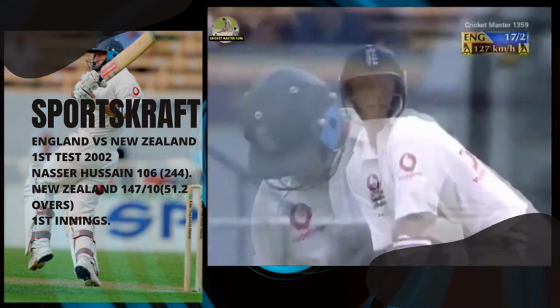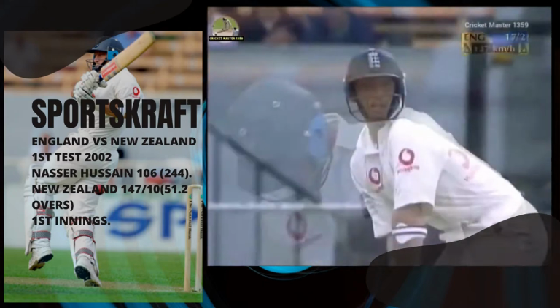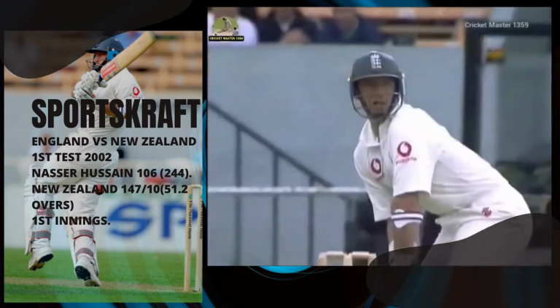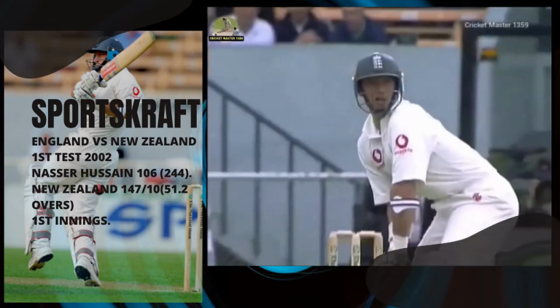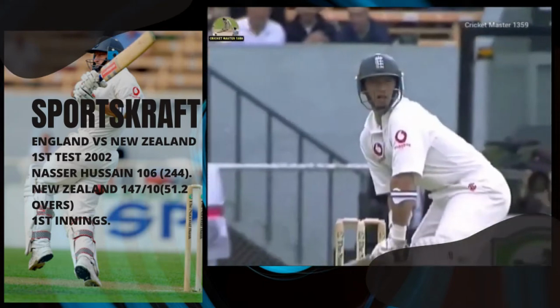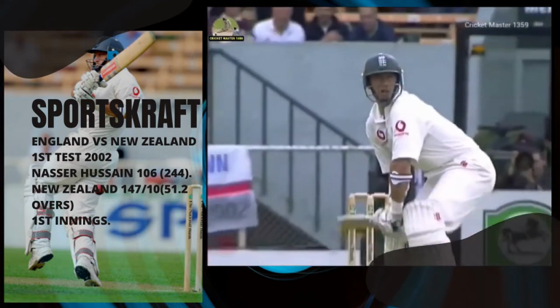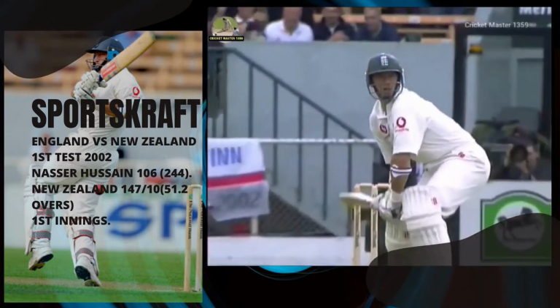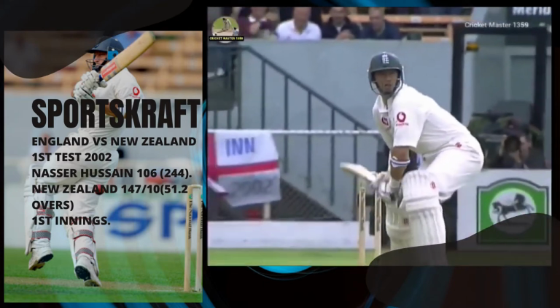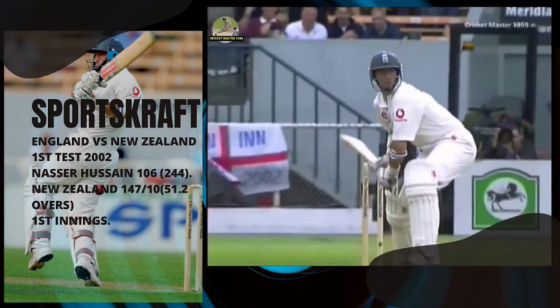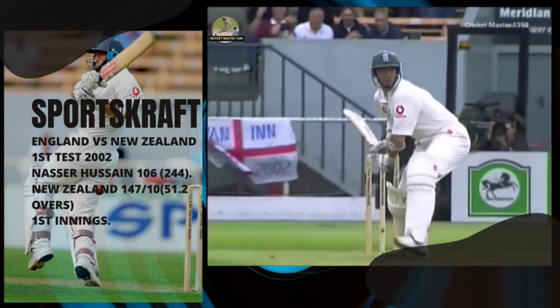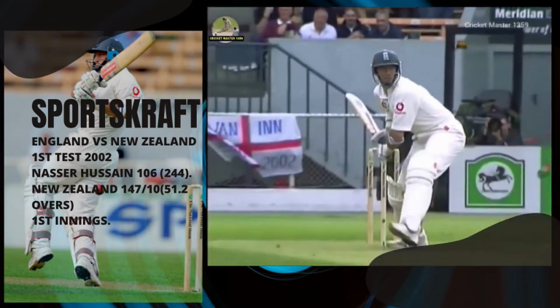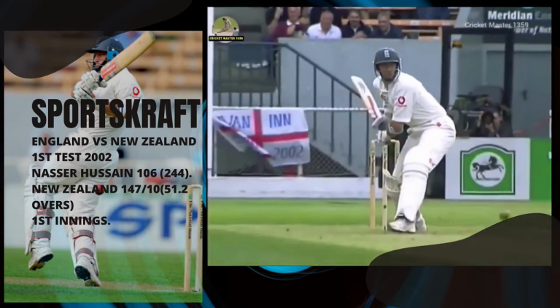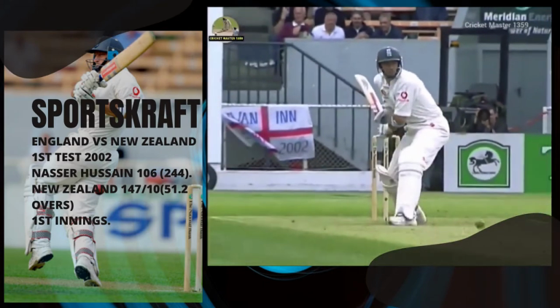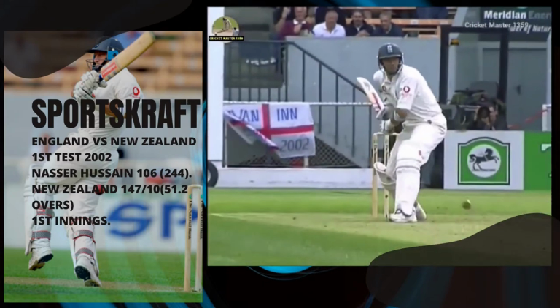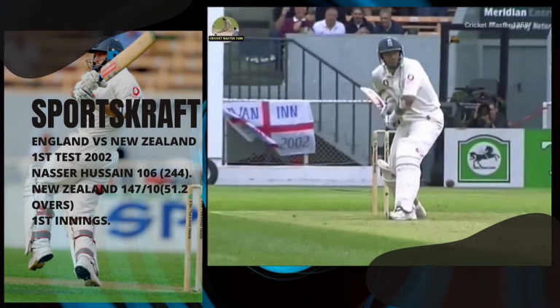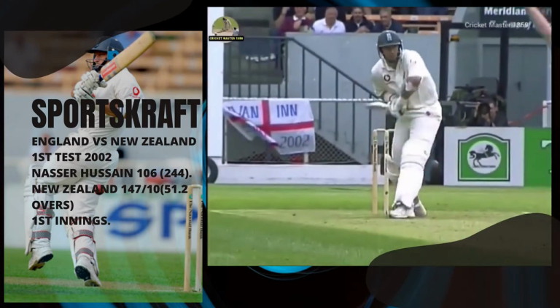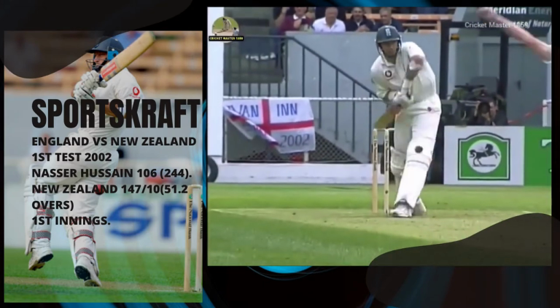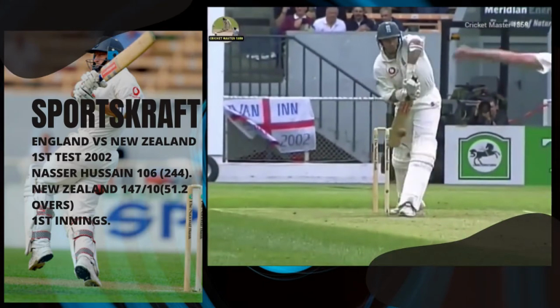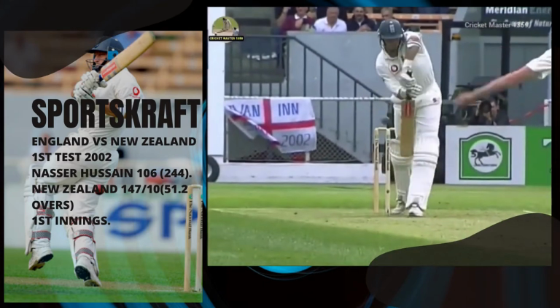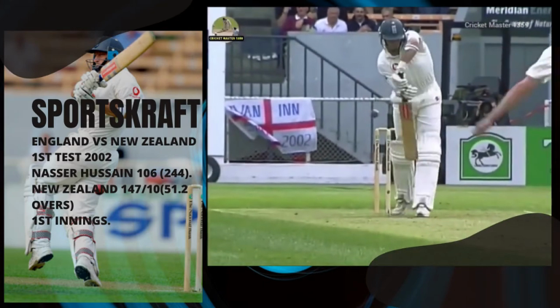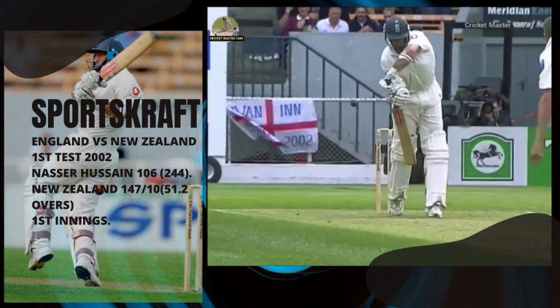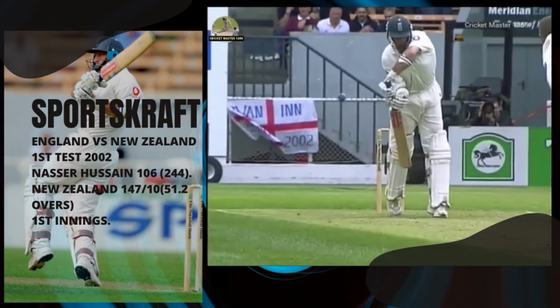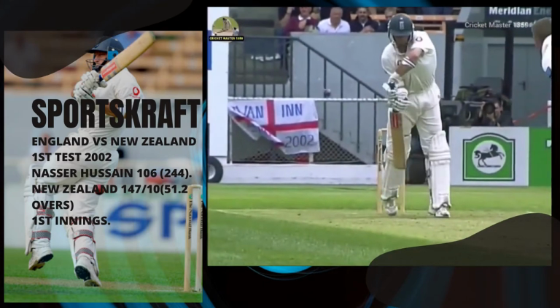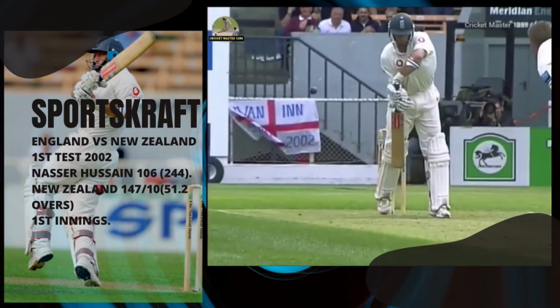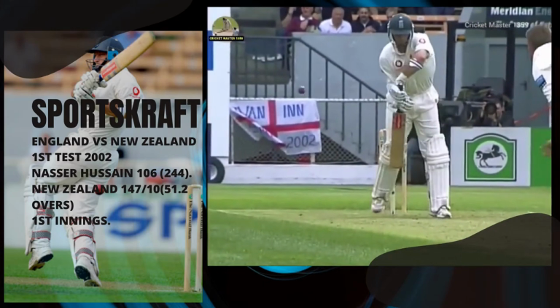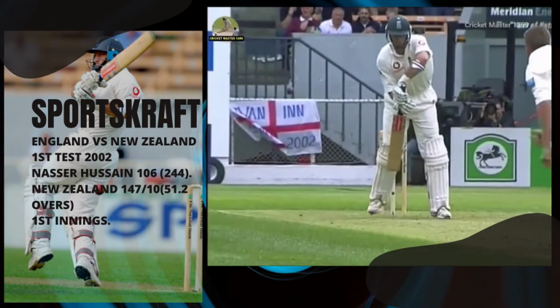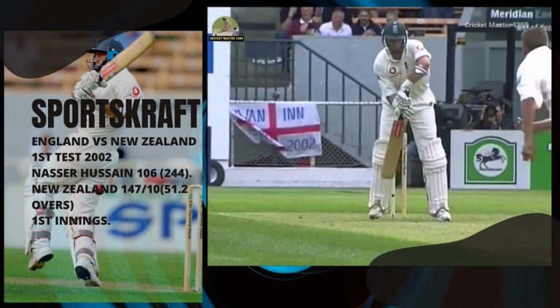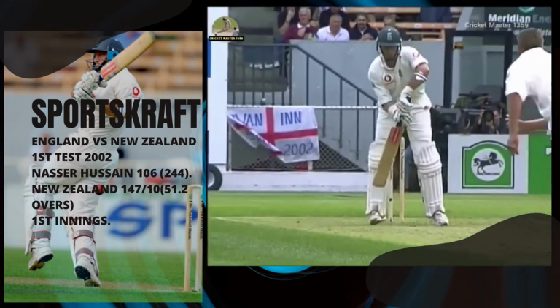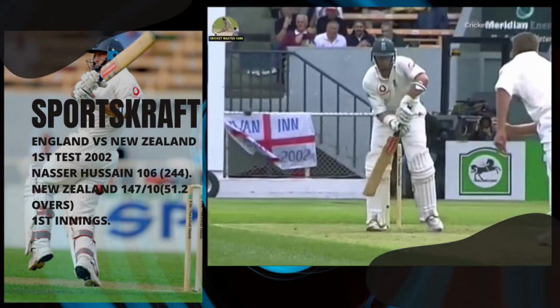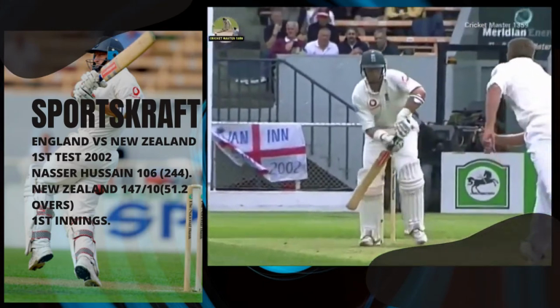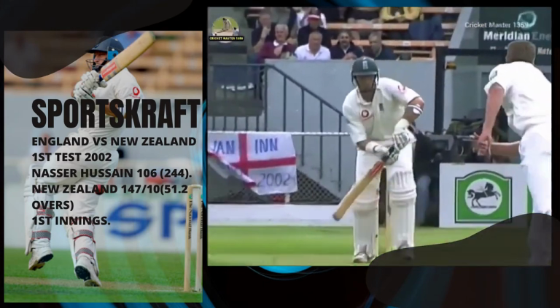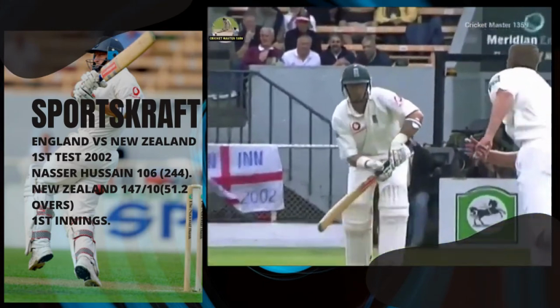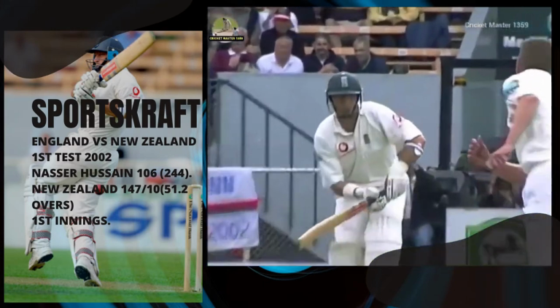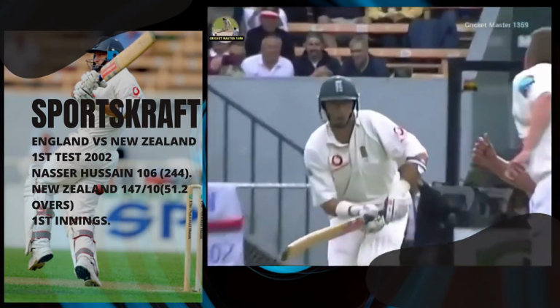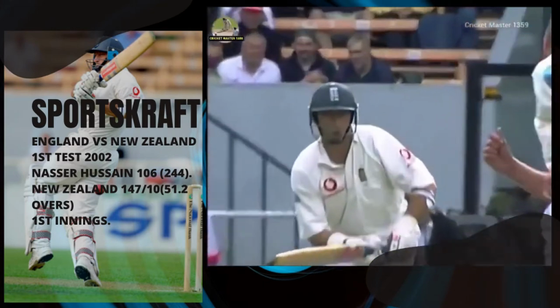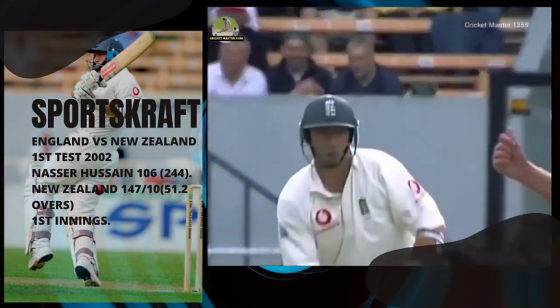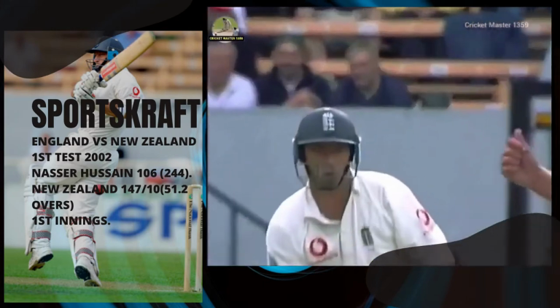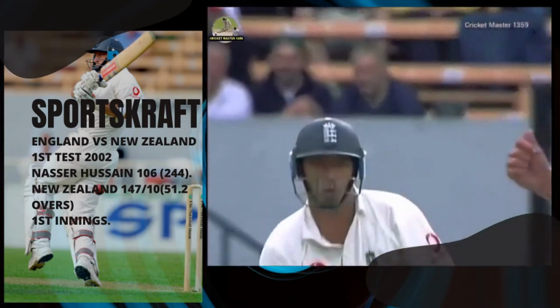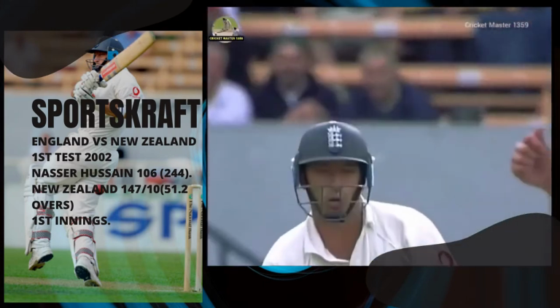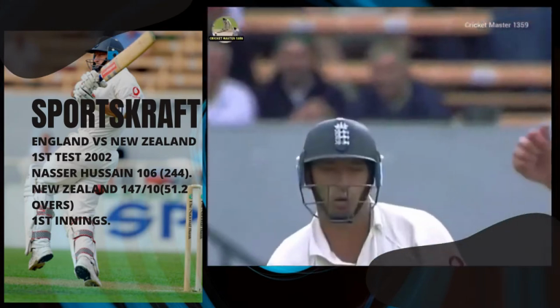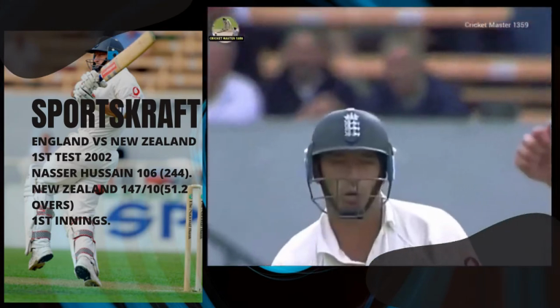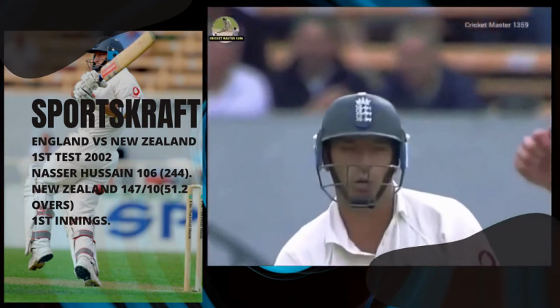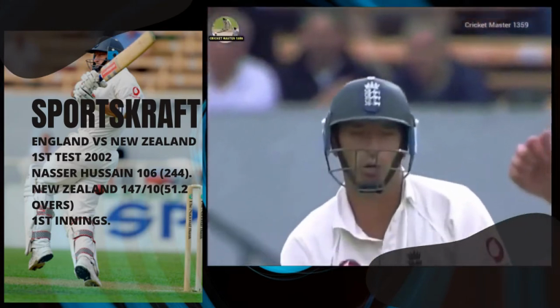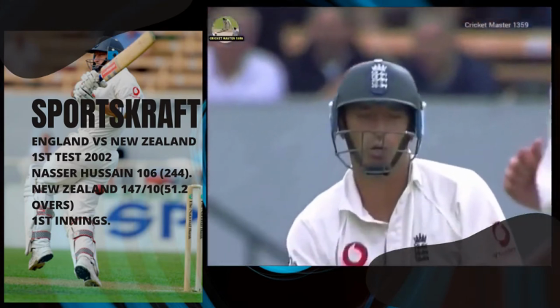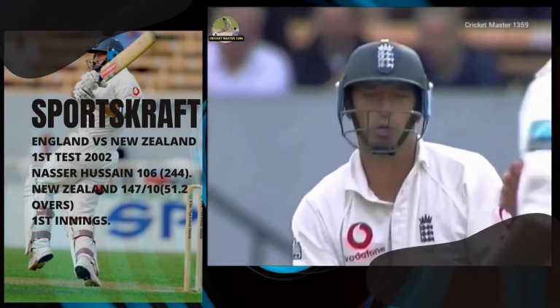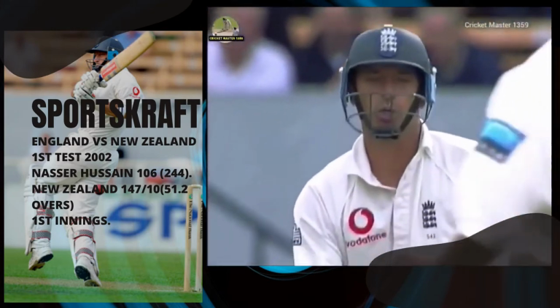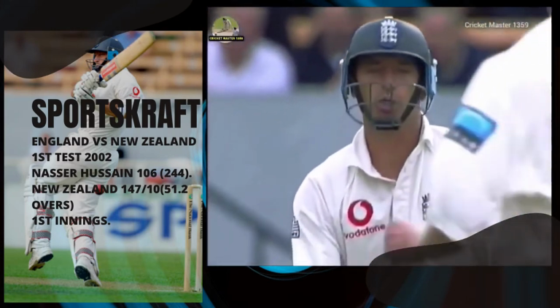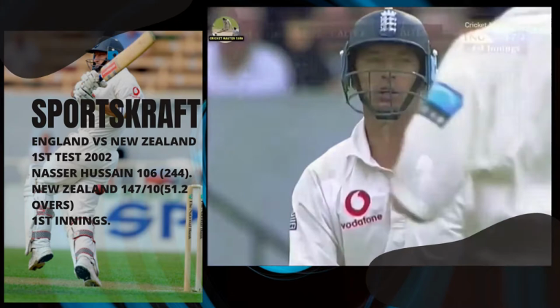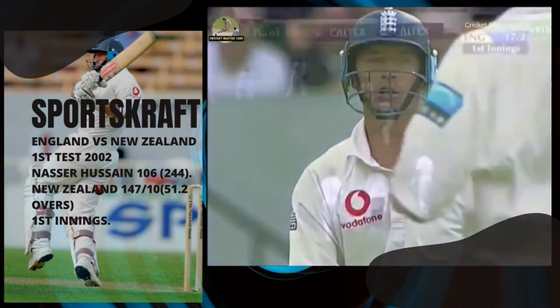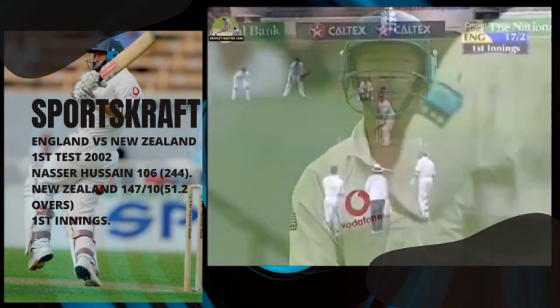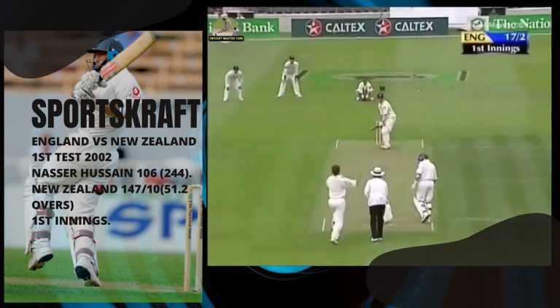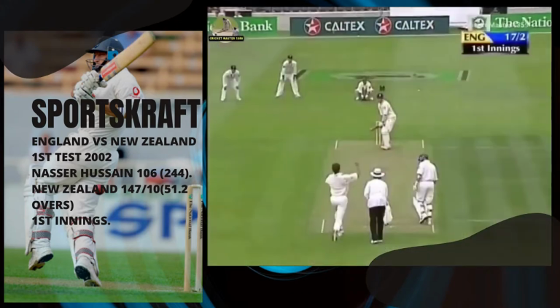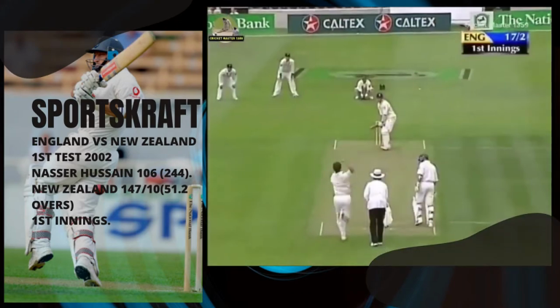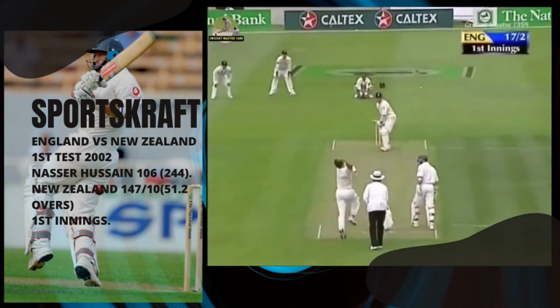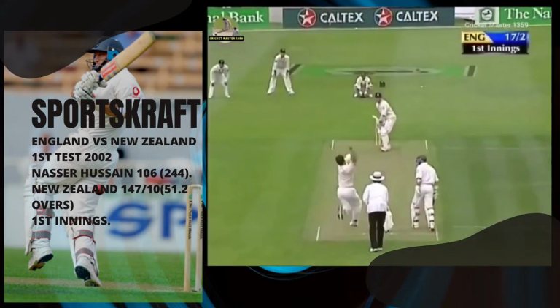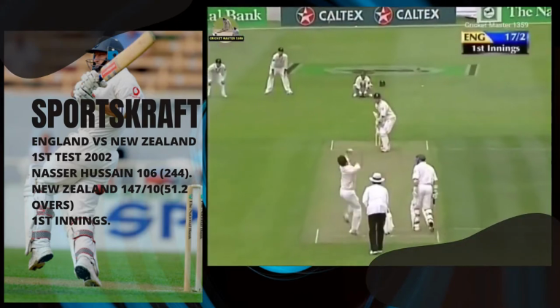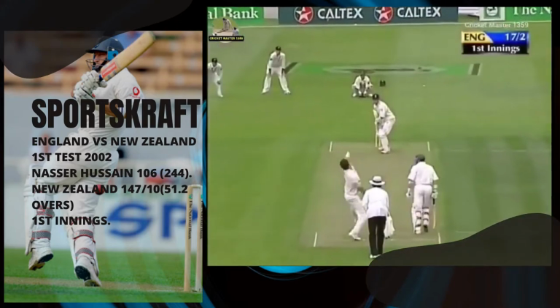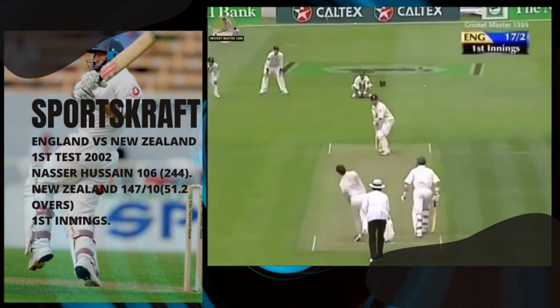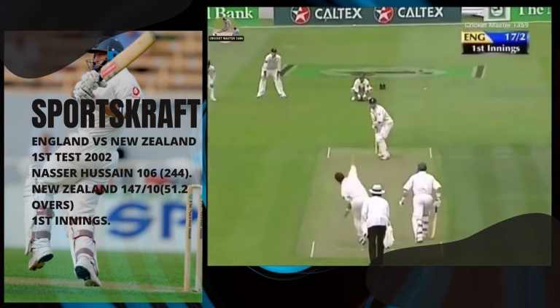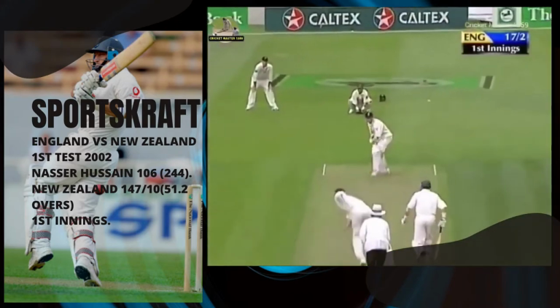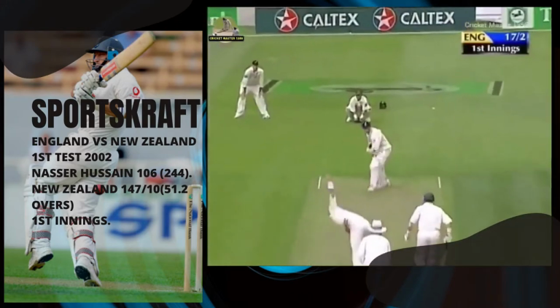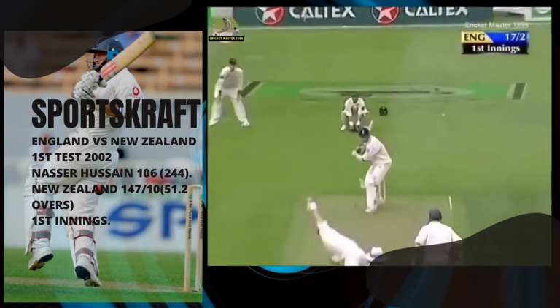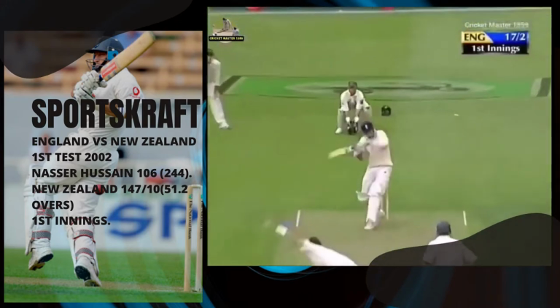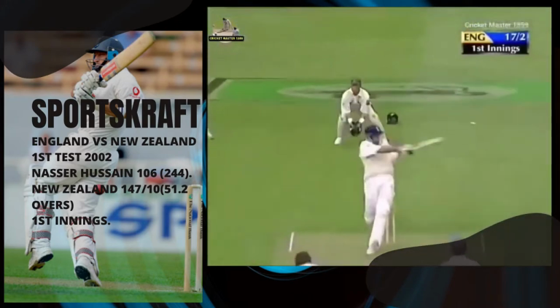It's a good toss to win. There's movement off the seam, there's just a hint in the air — it's a sort of overcast kind of a morning.